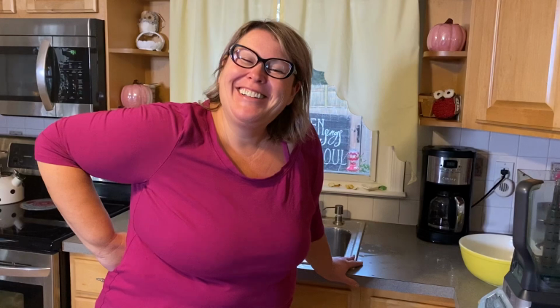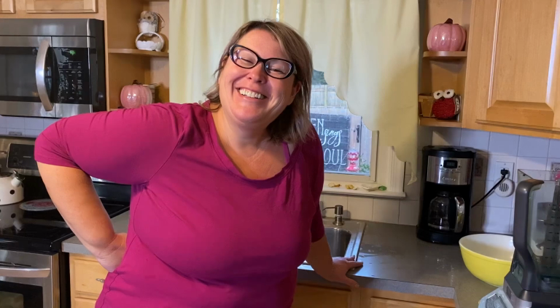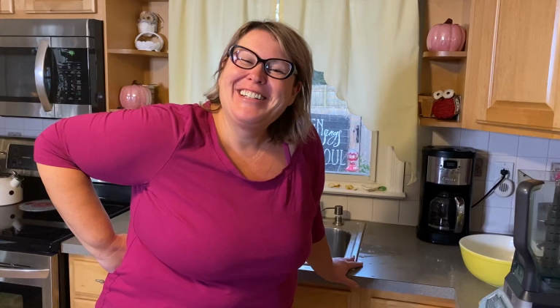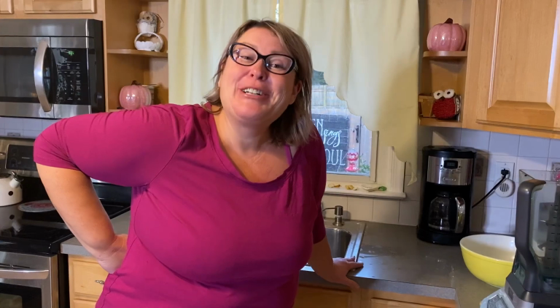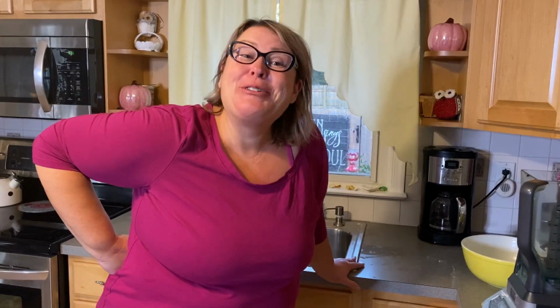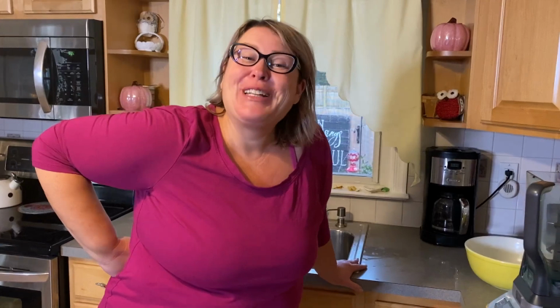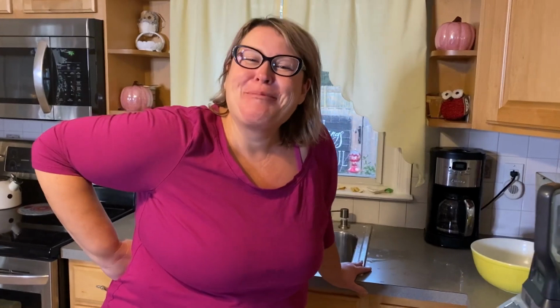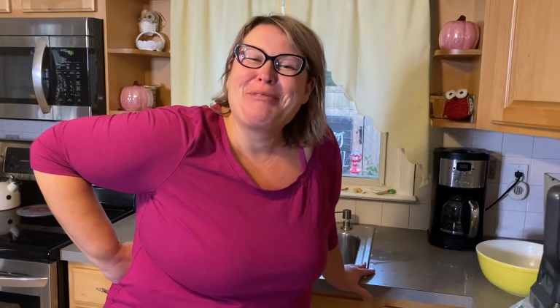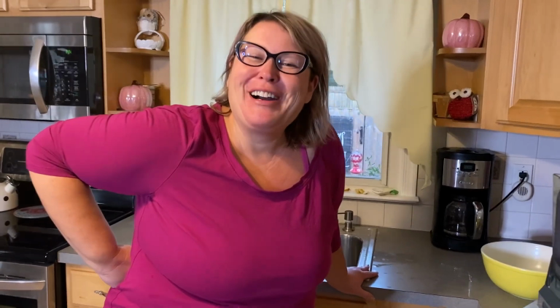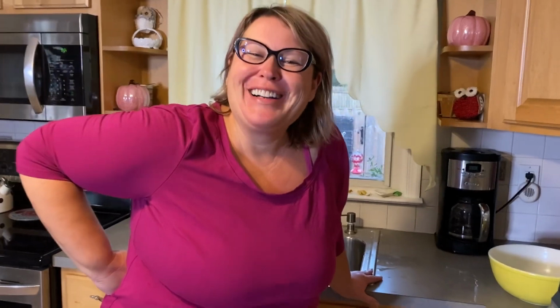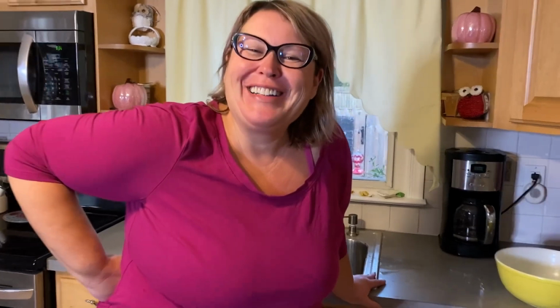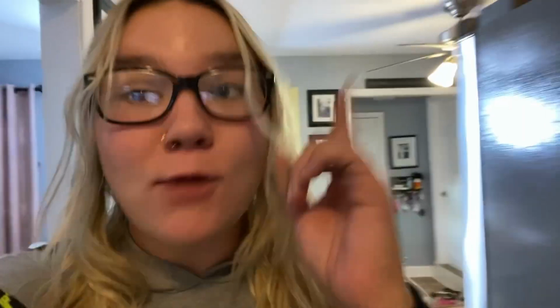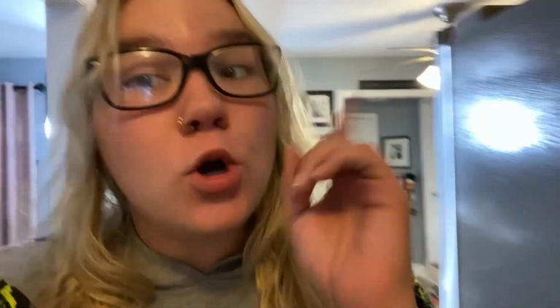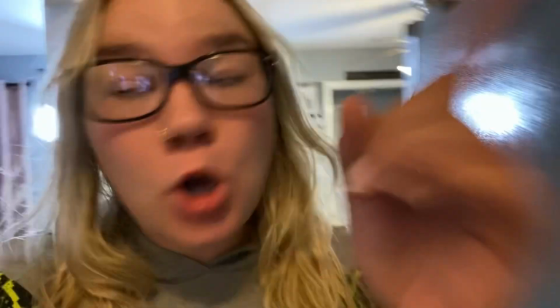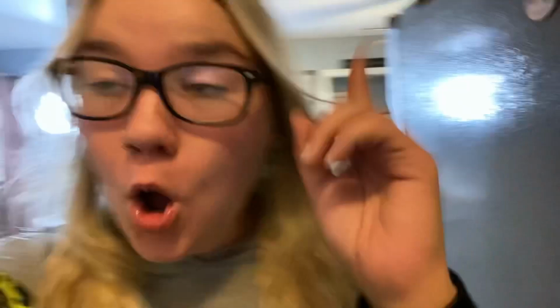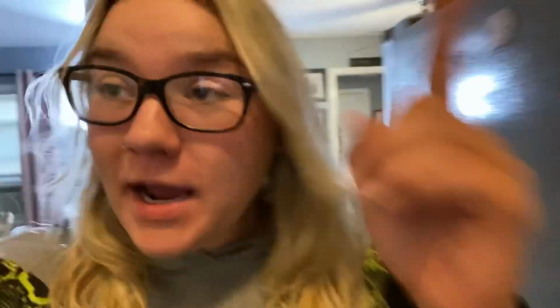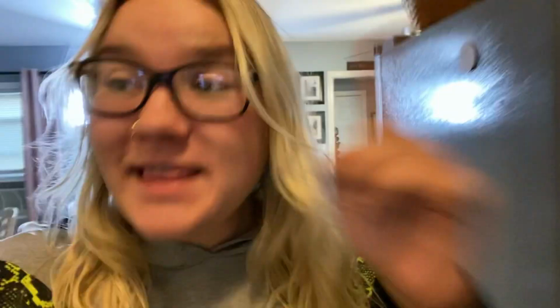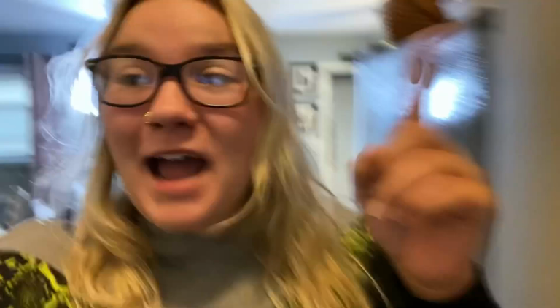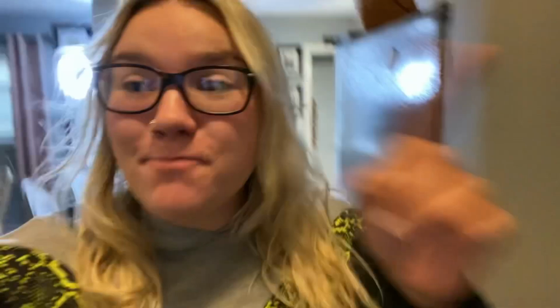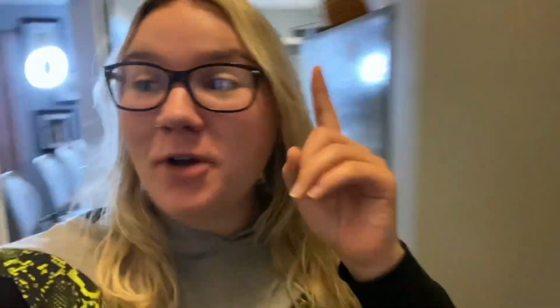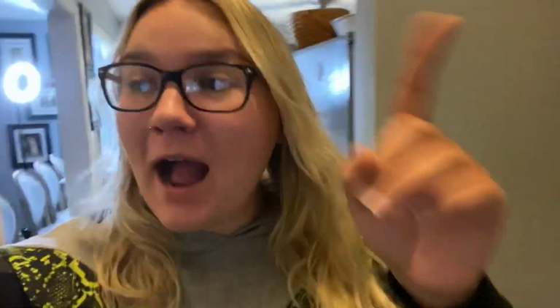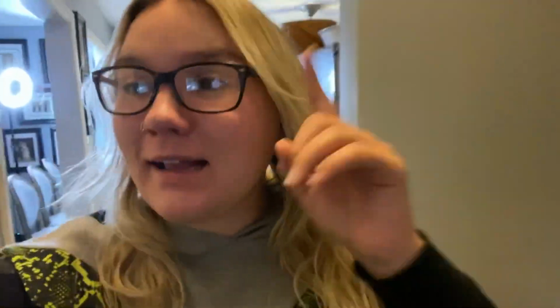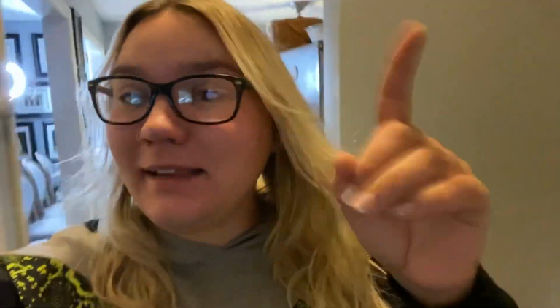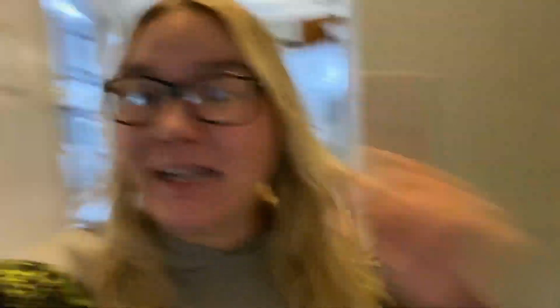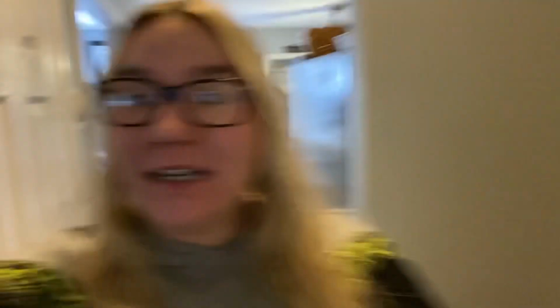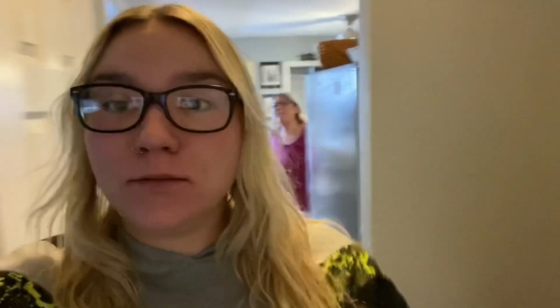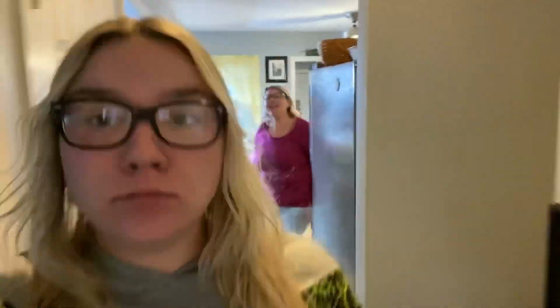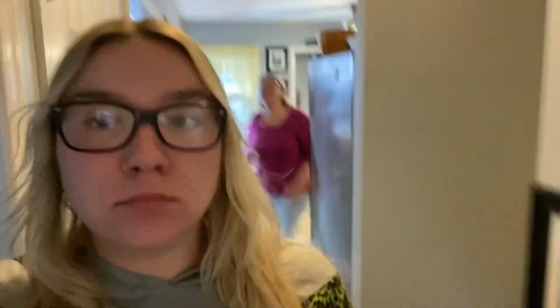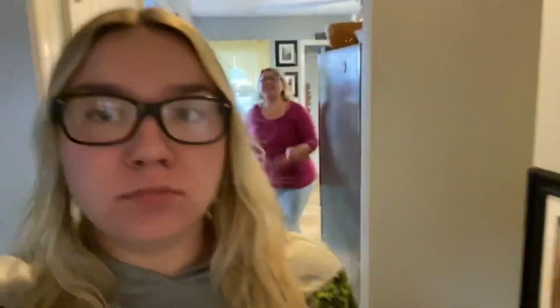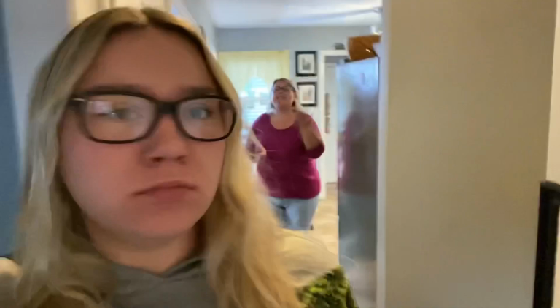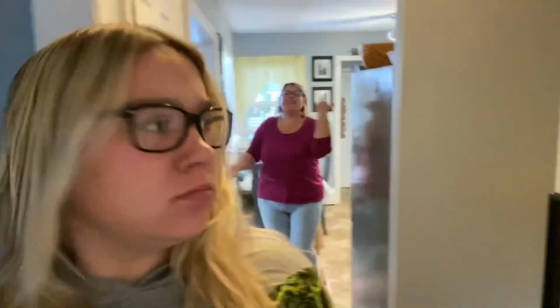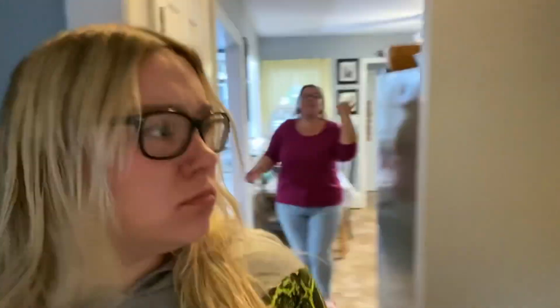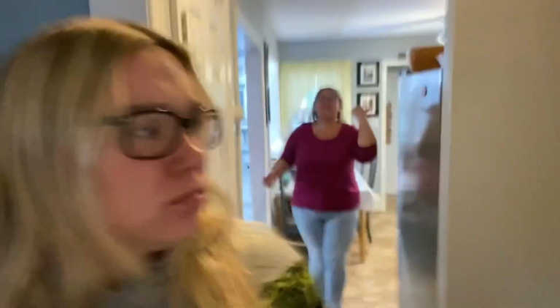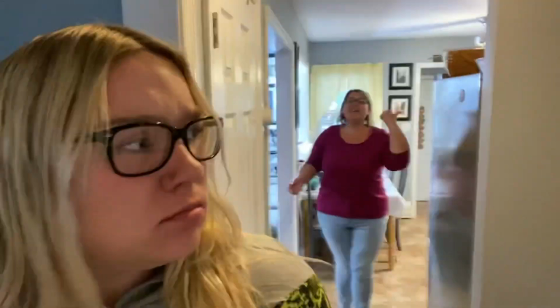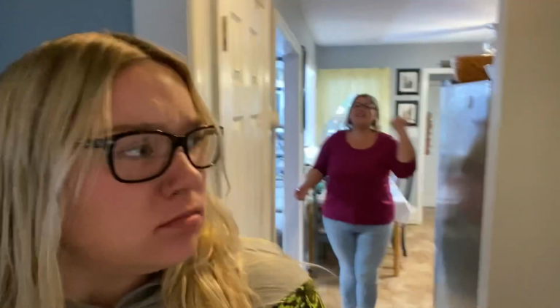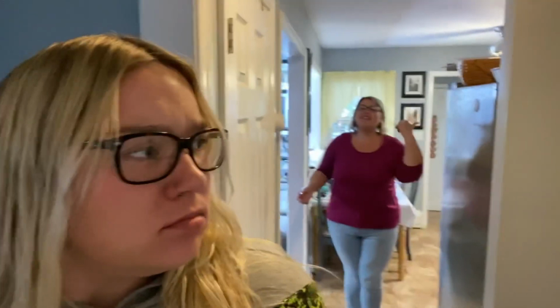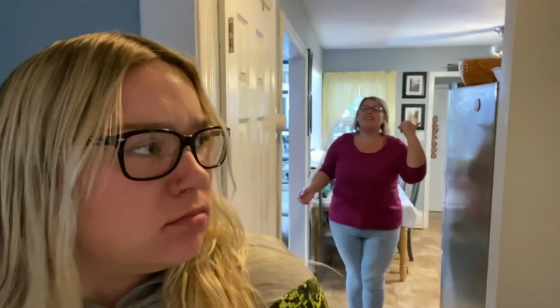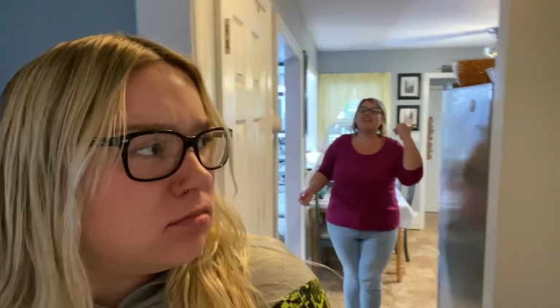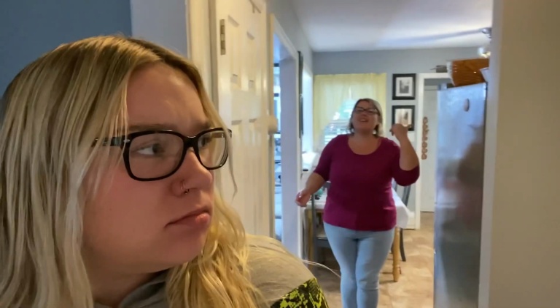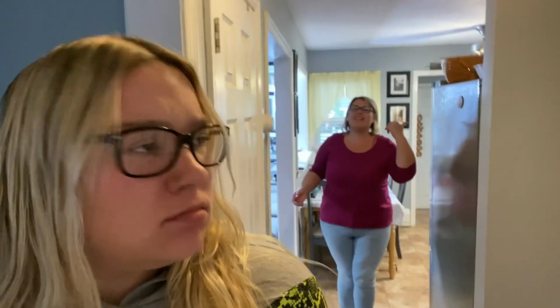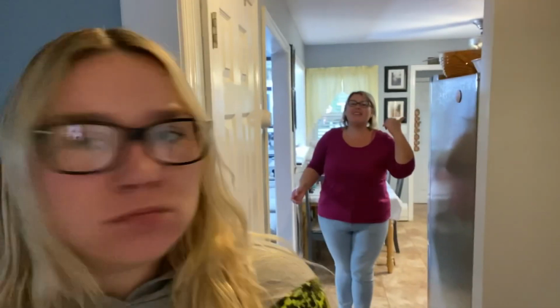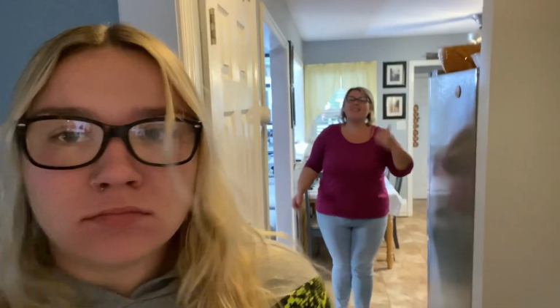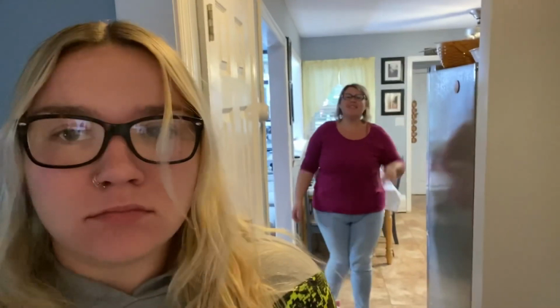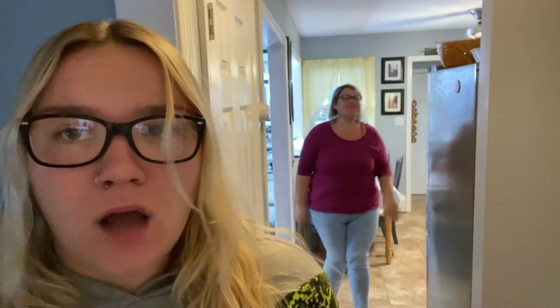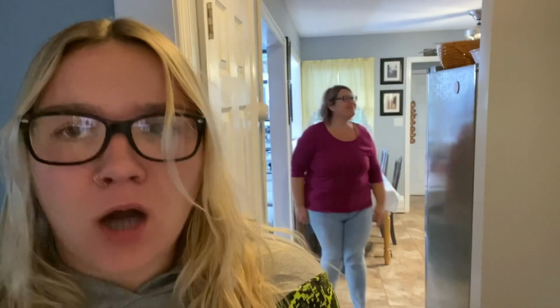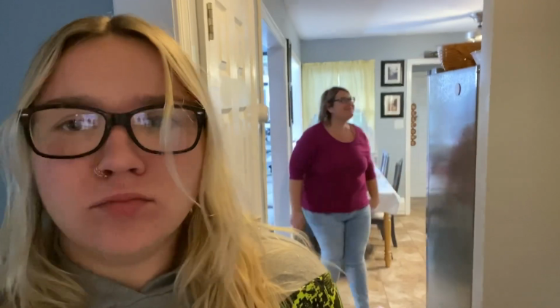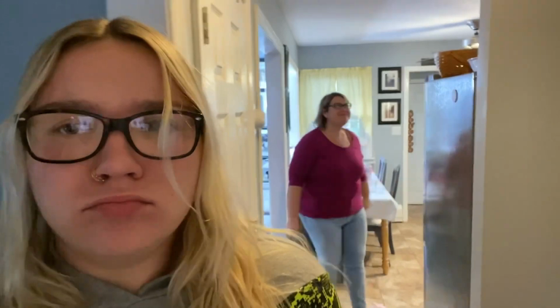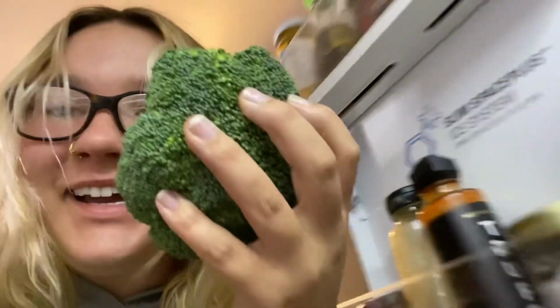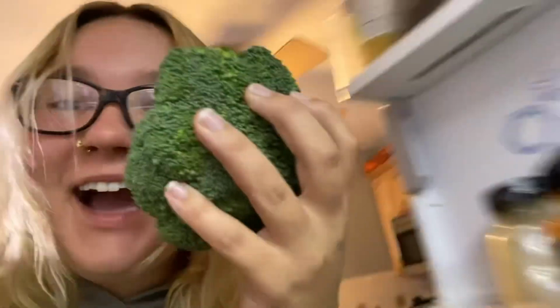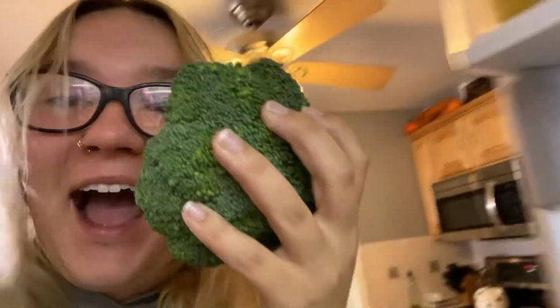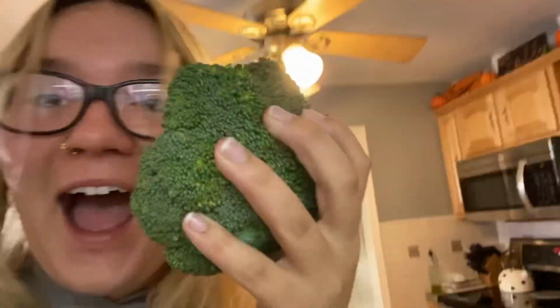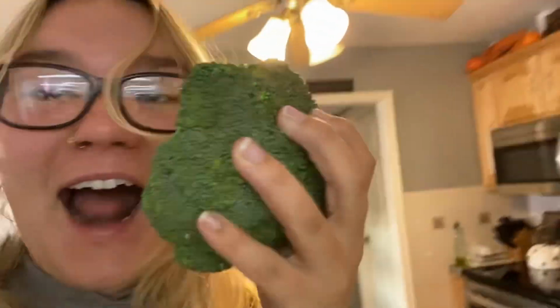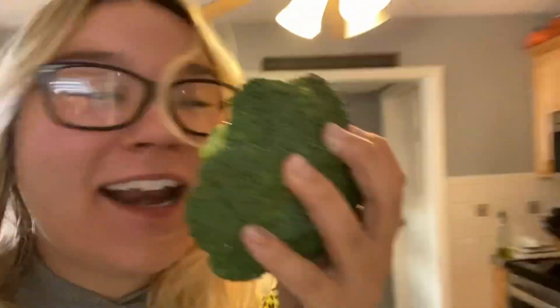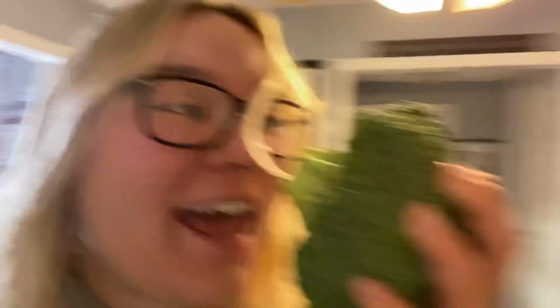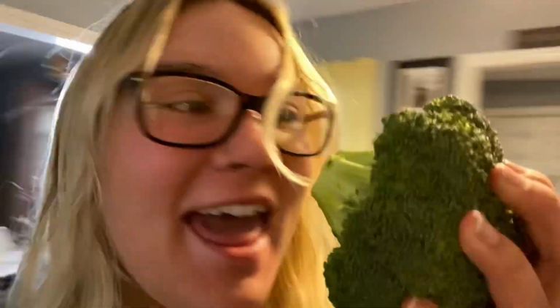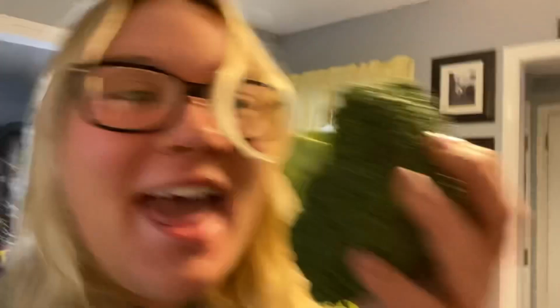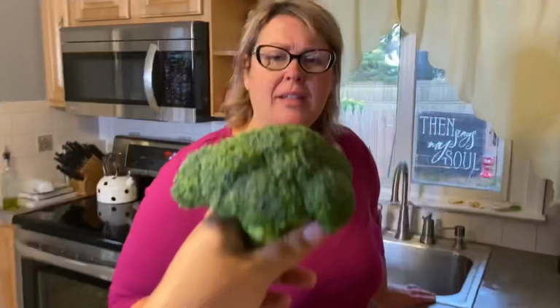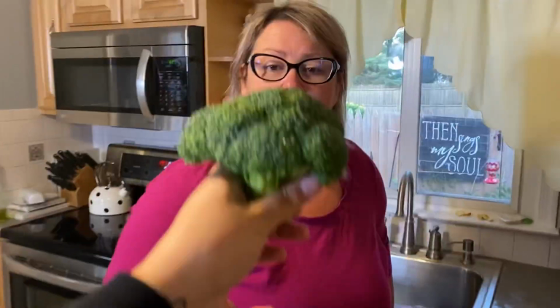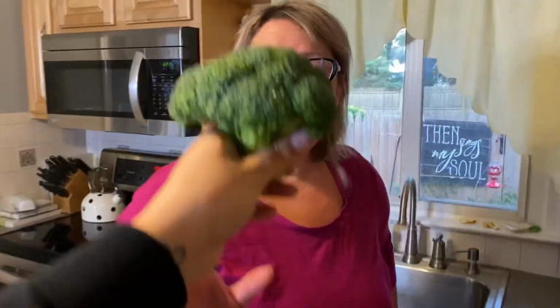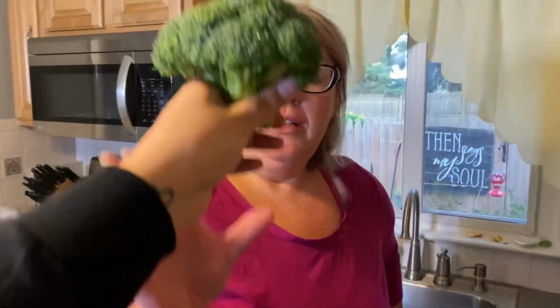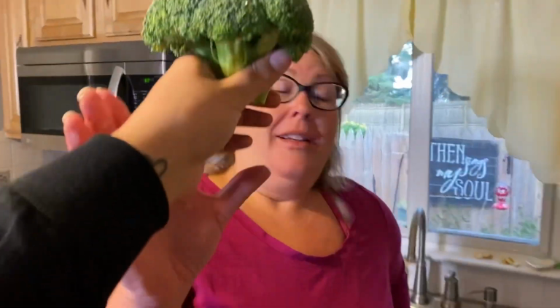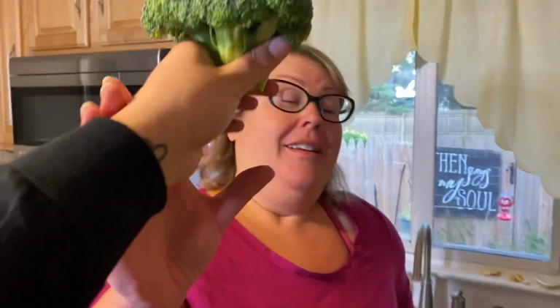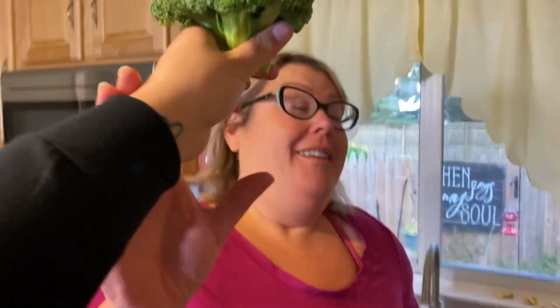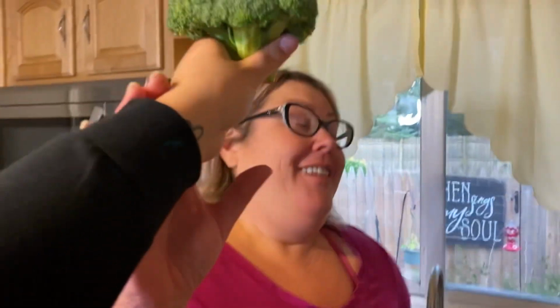Go get the broccoli. I will go get that broccoli! I found the broccoli's in here! Got it! You're crowned, my queen.